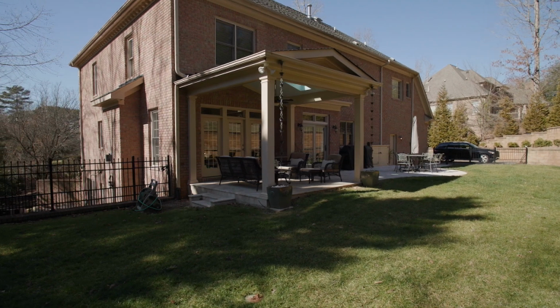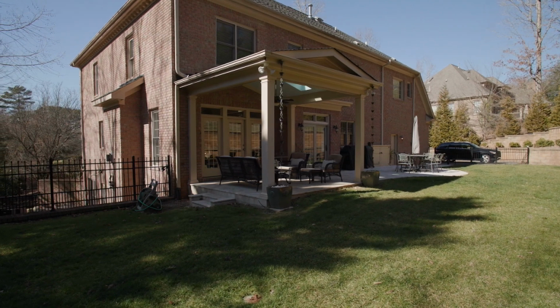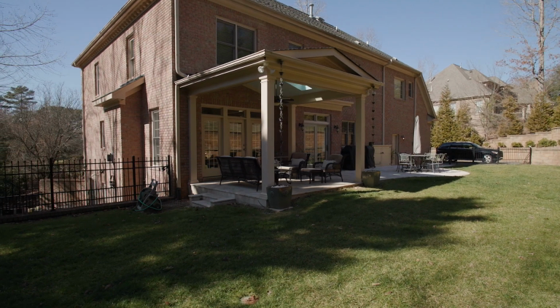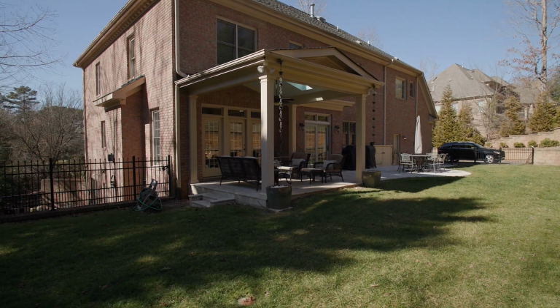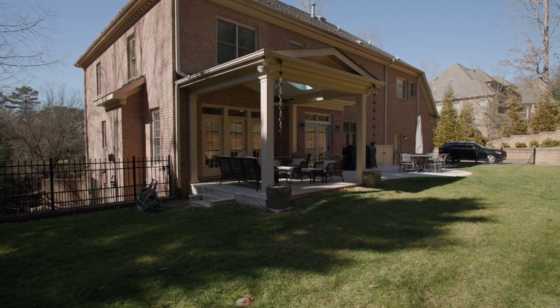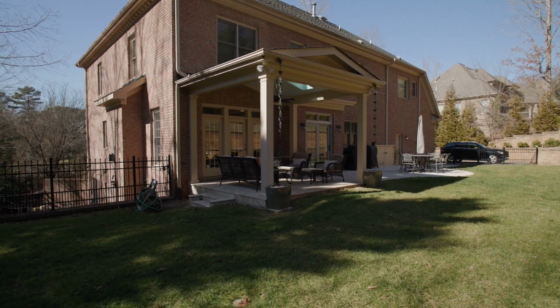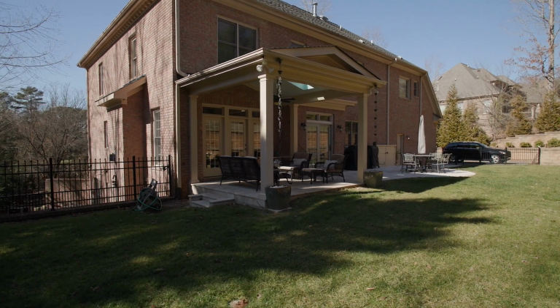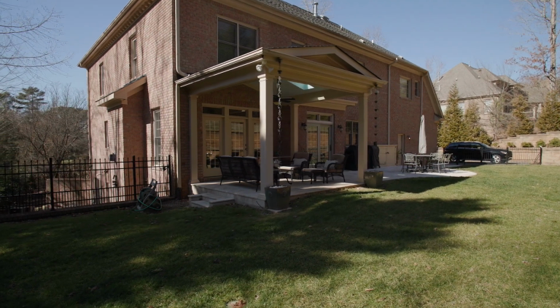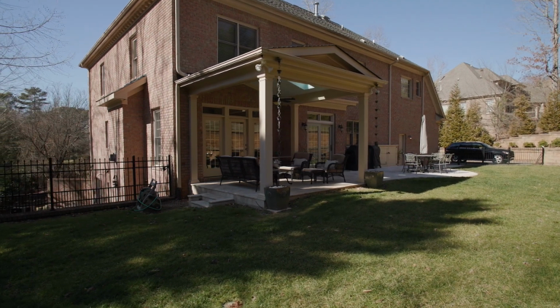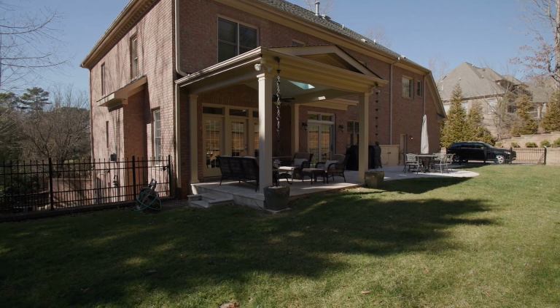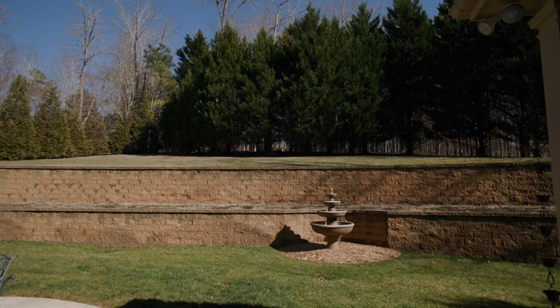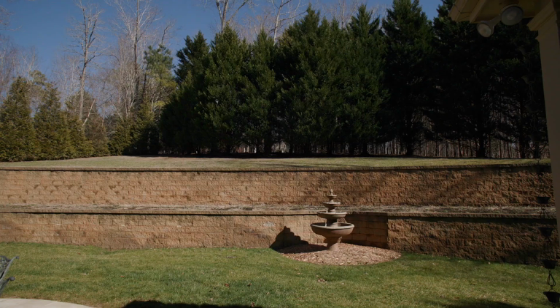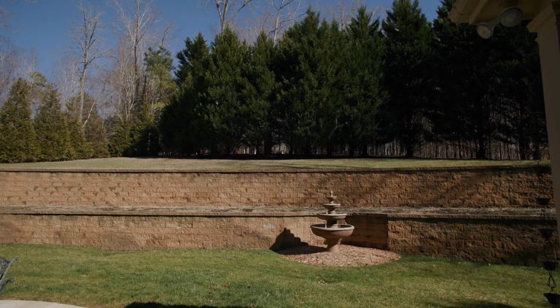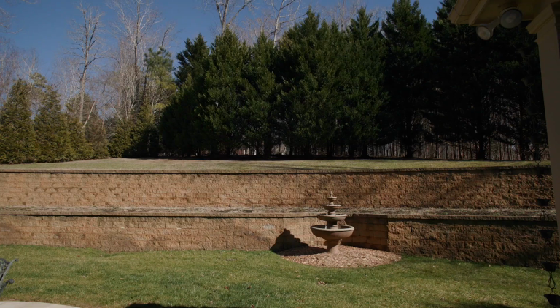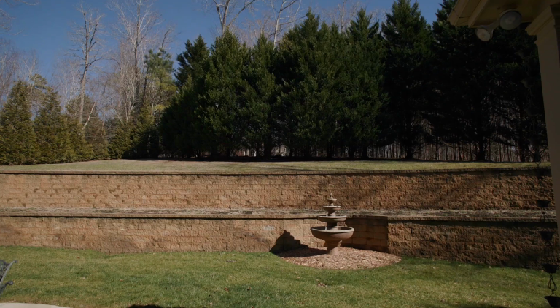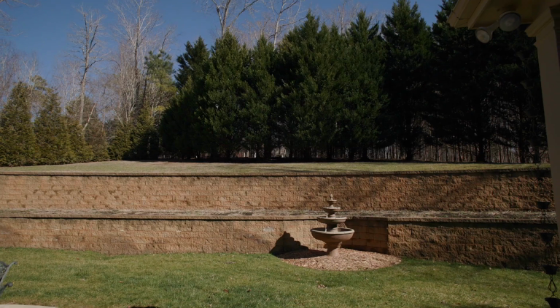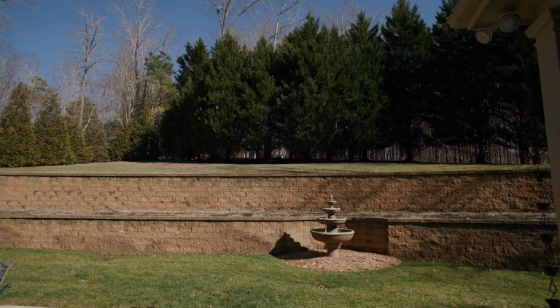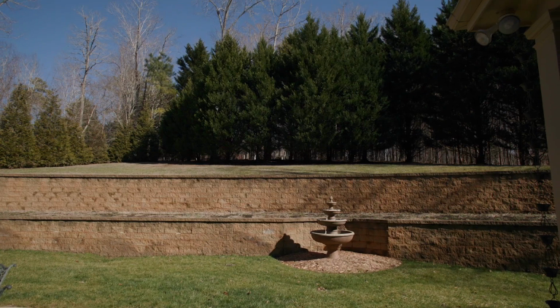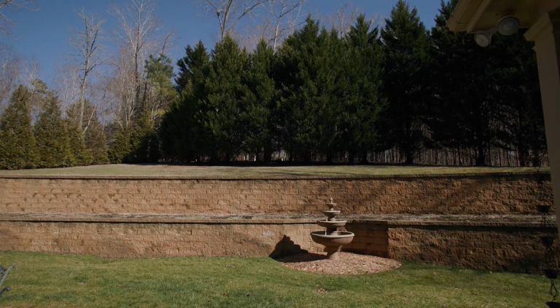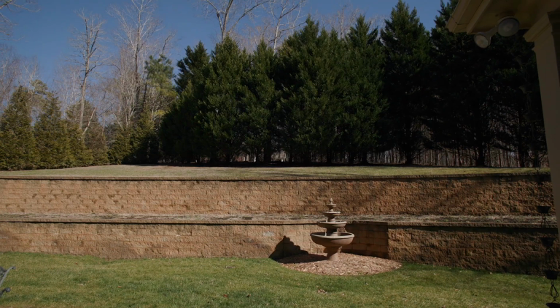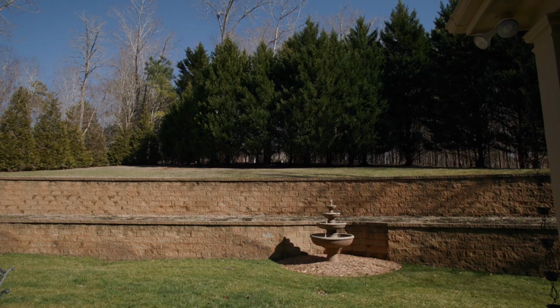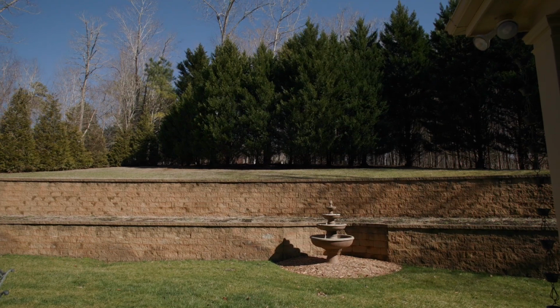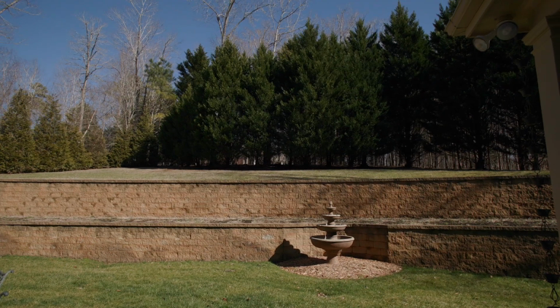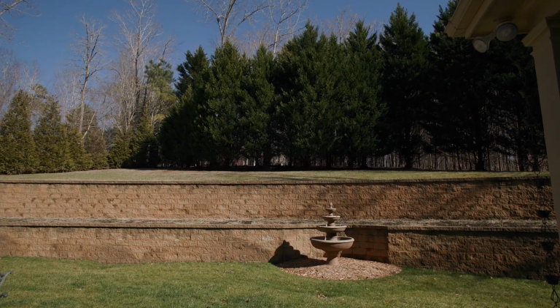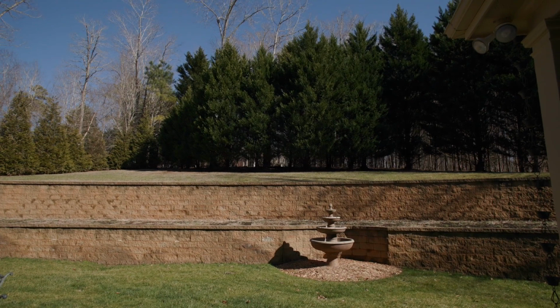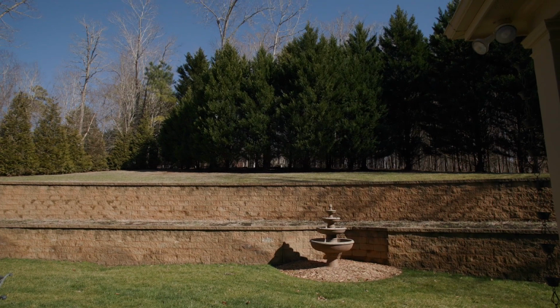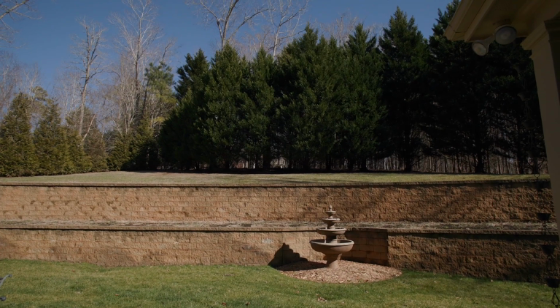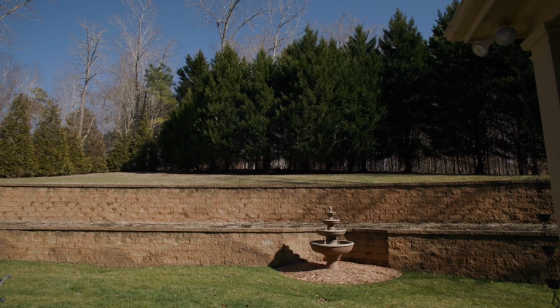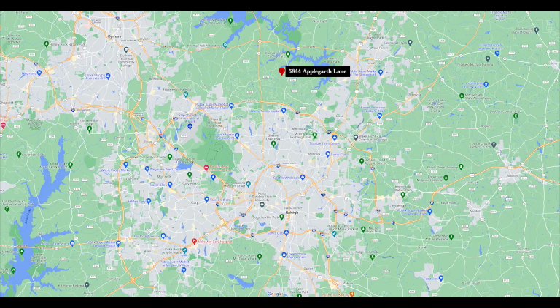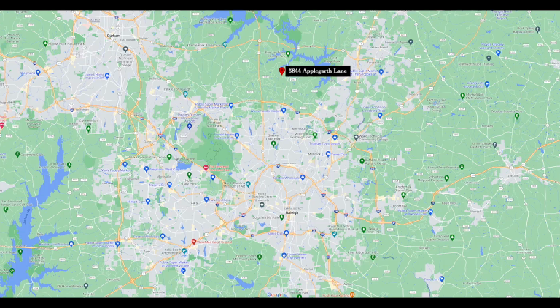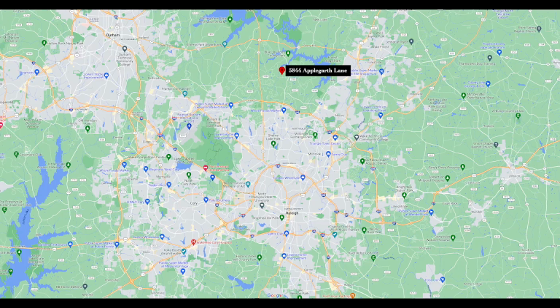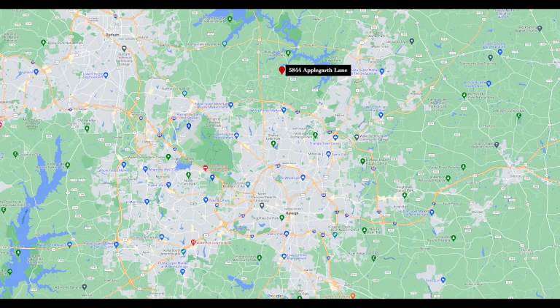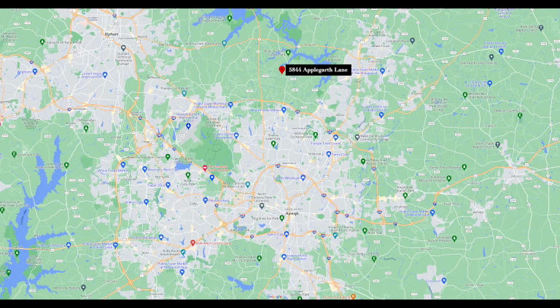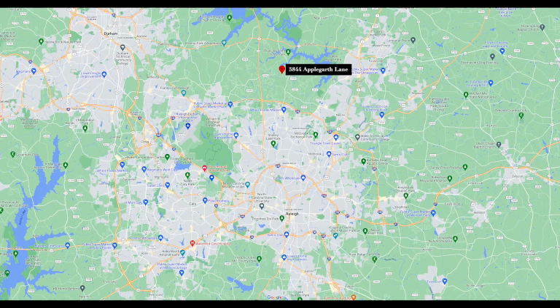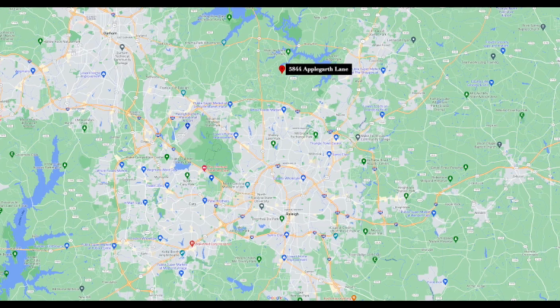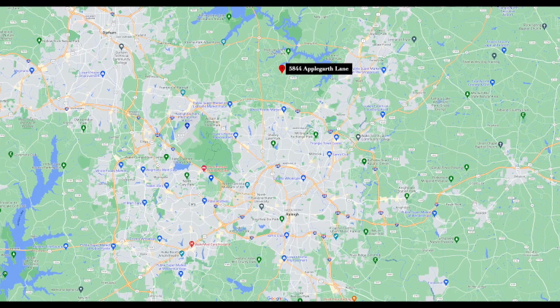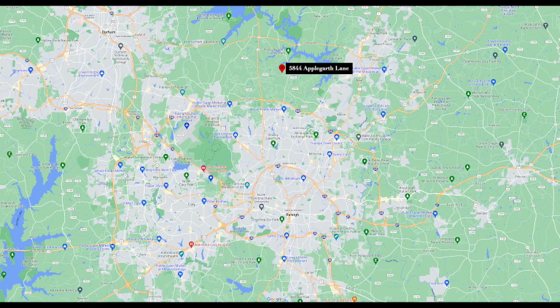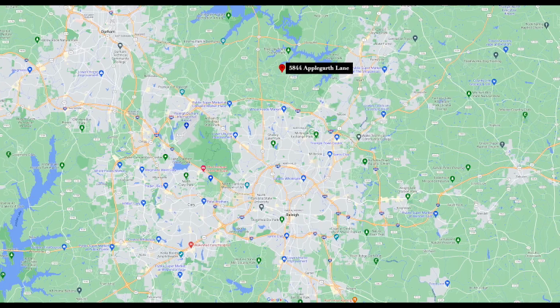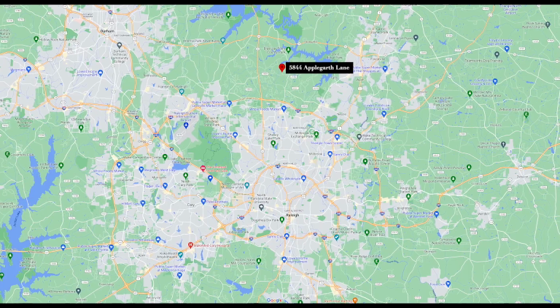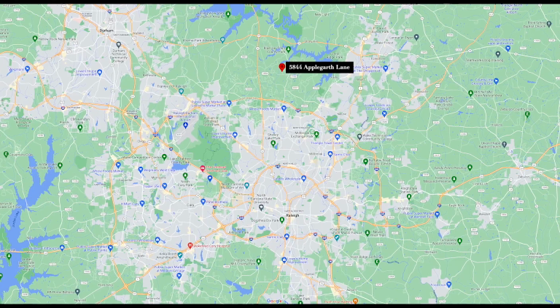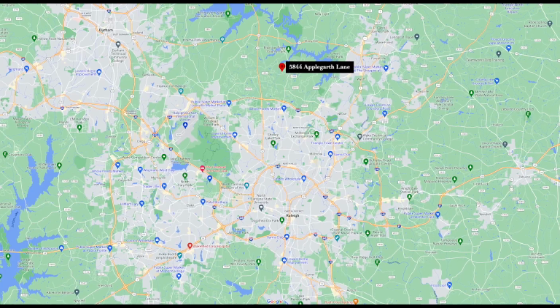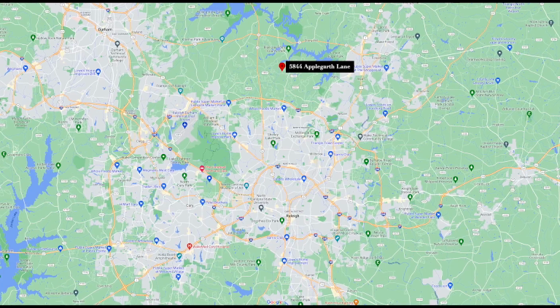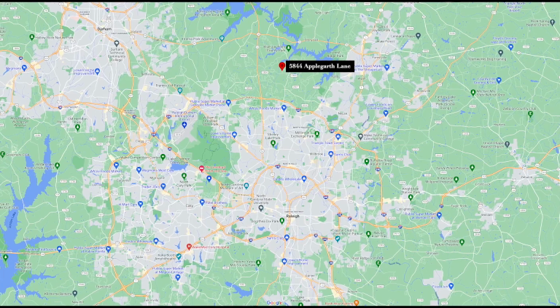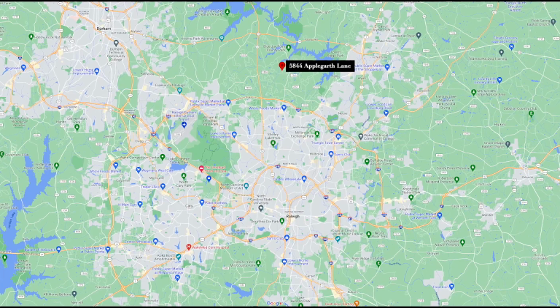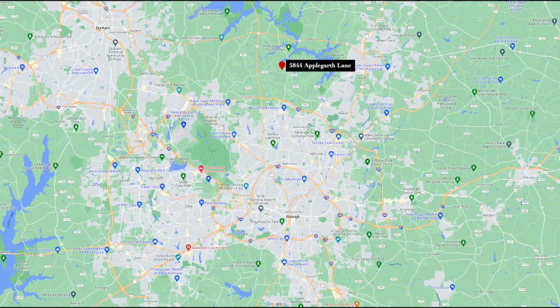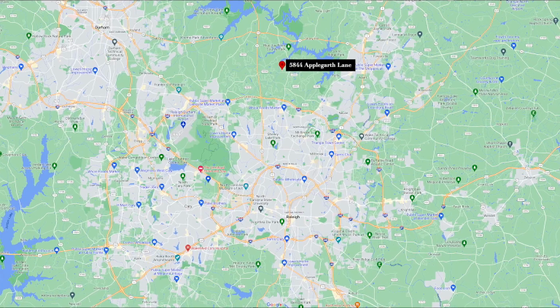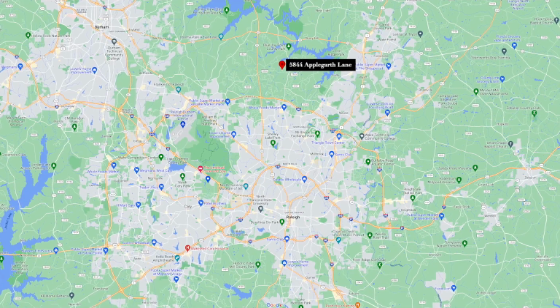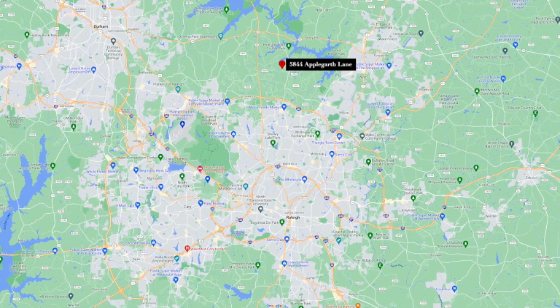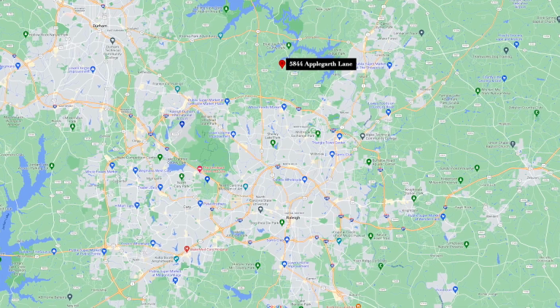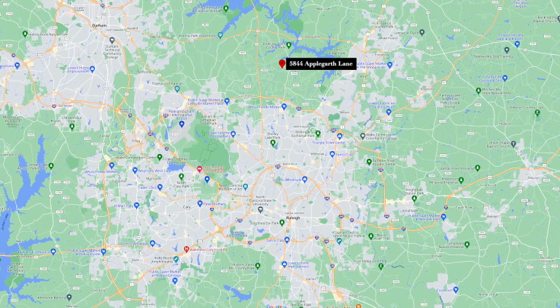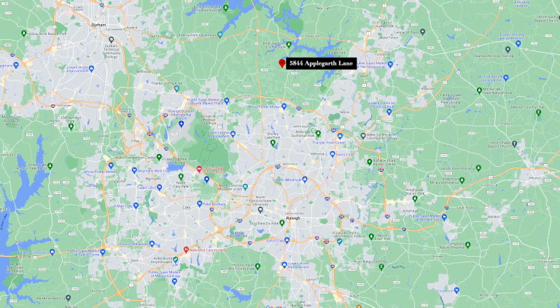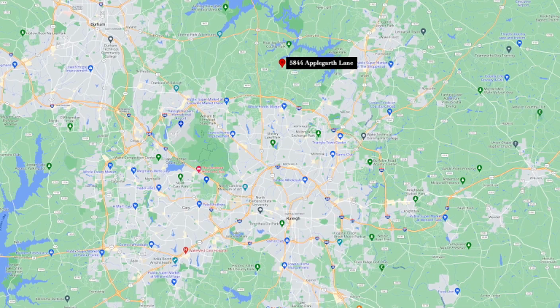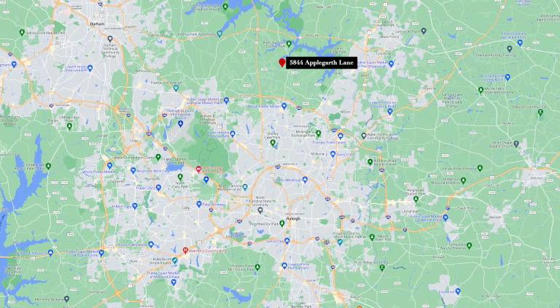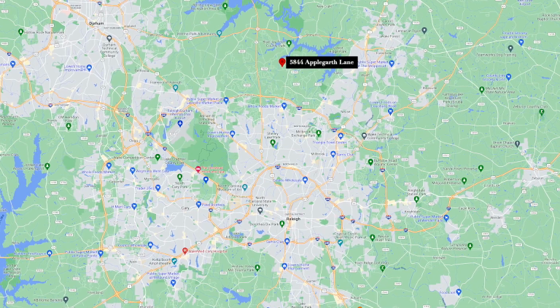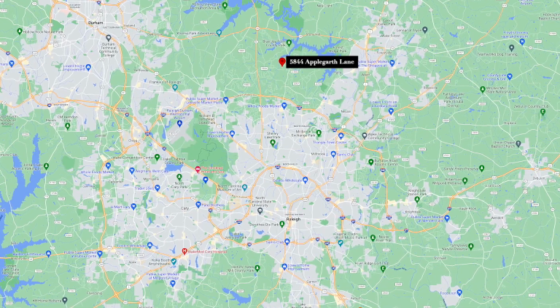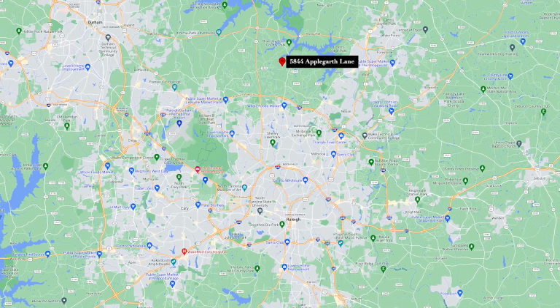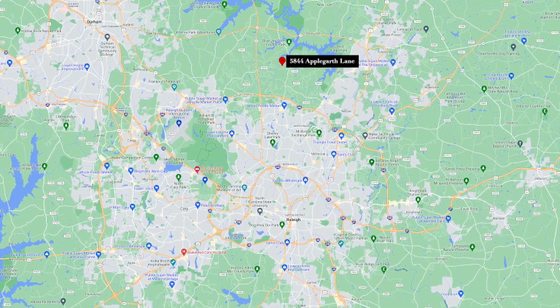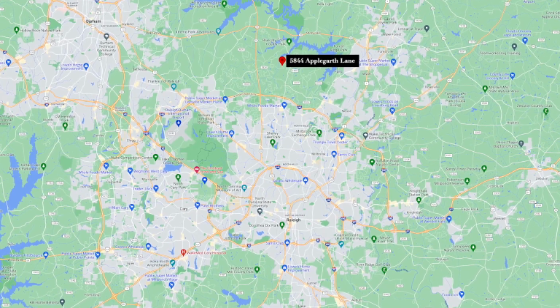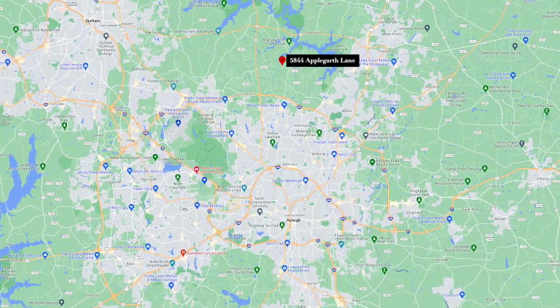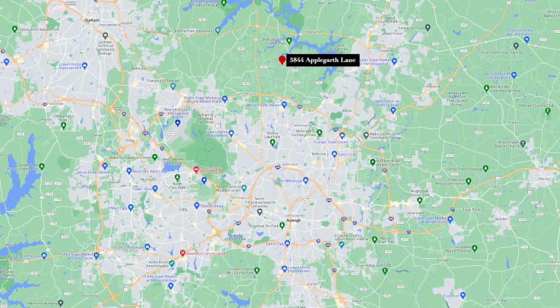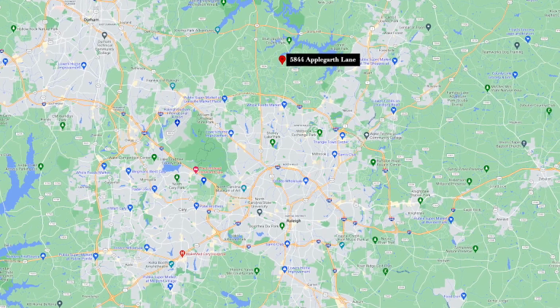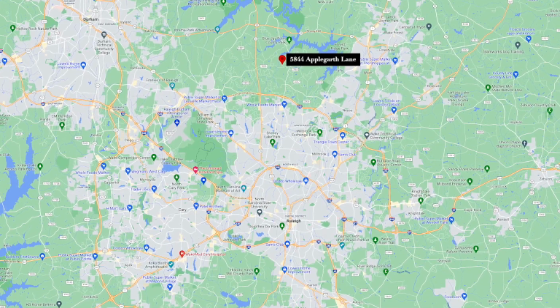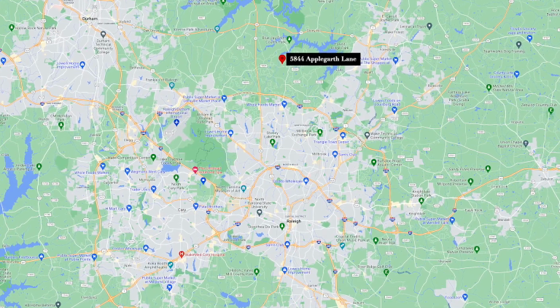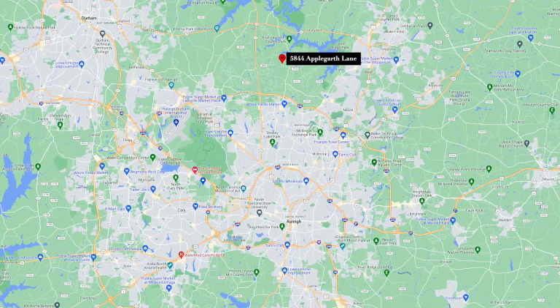With close proximity to shopping, dining, North Hills, RTP, and minutes from 540, you'll have amenities right at your fingertips.